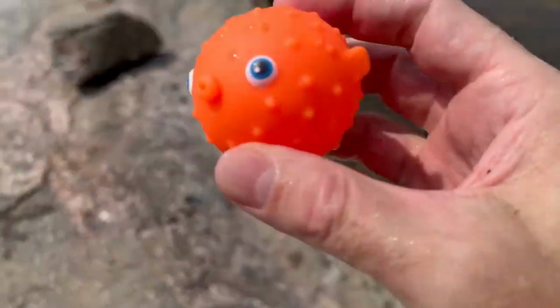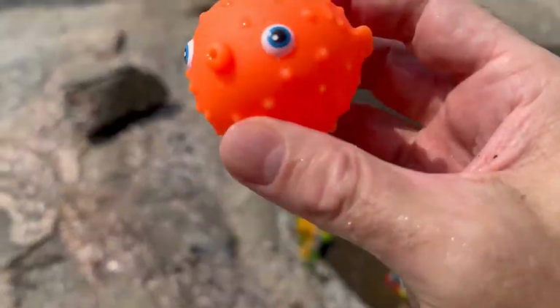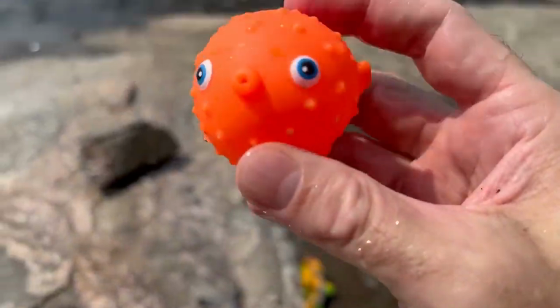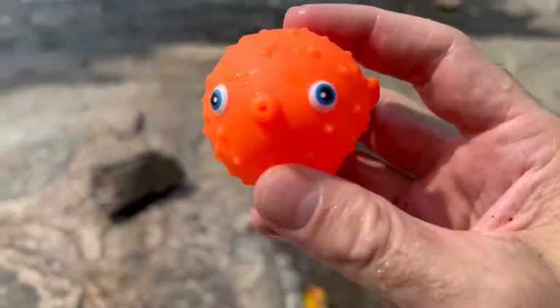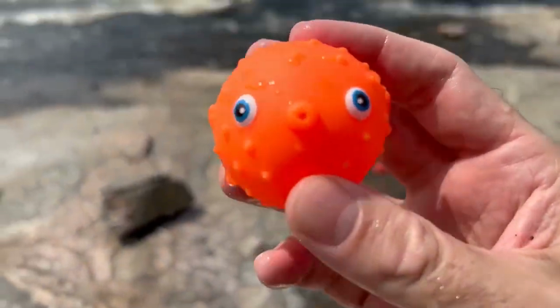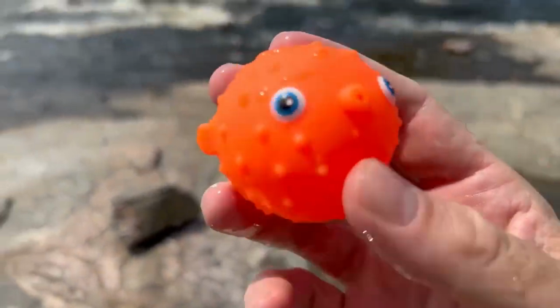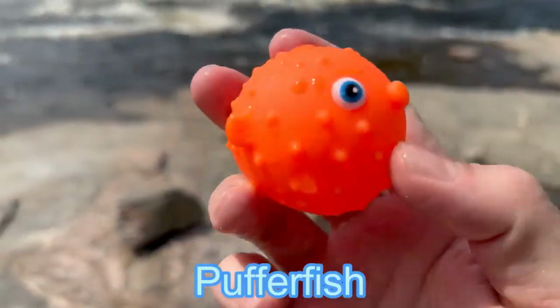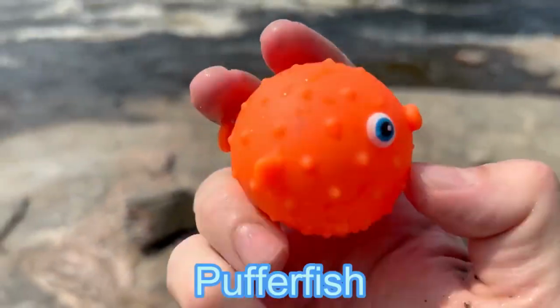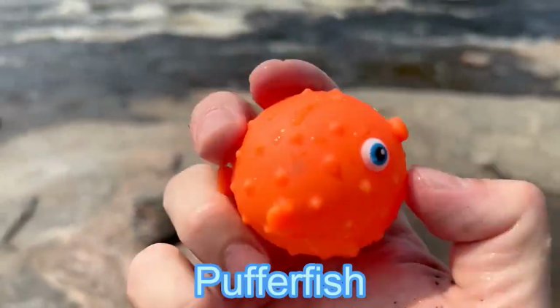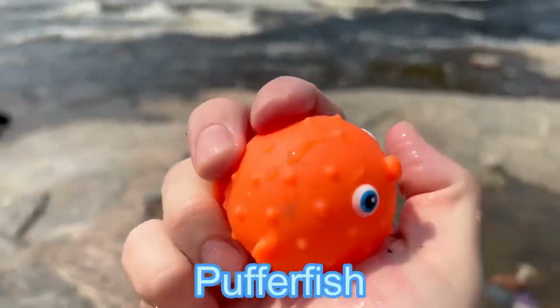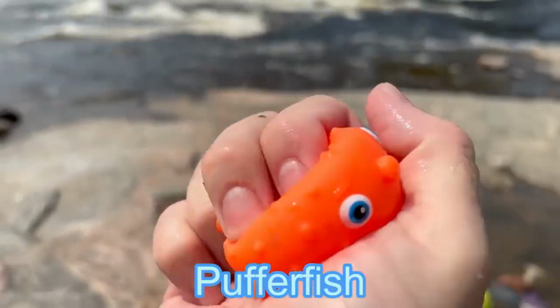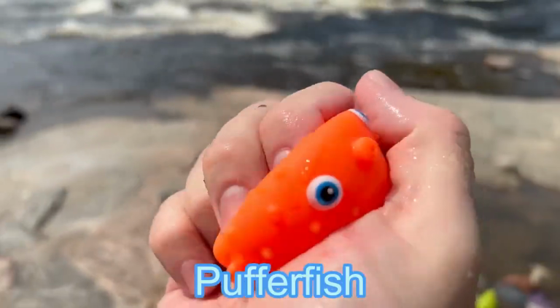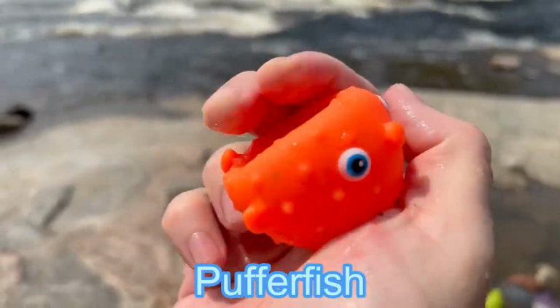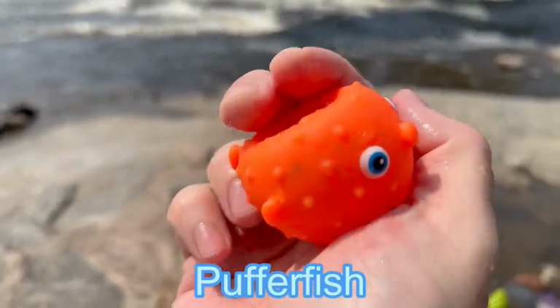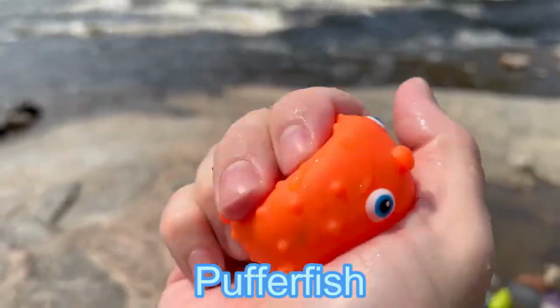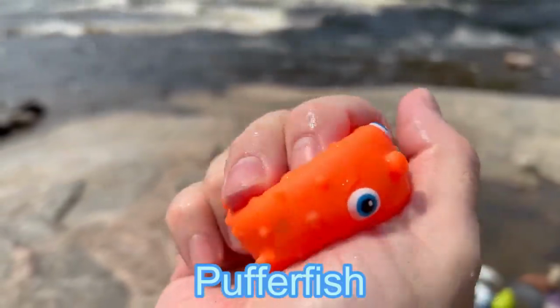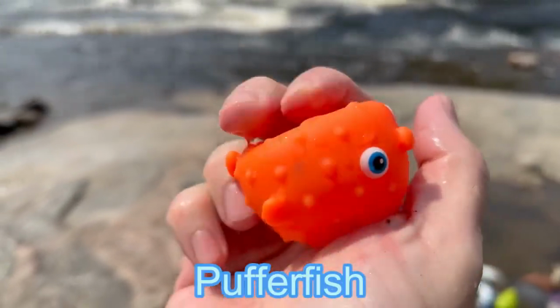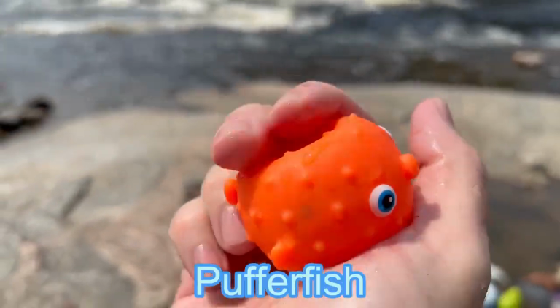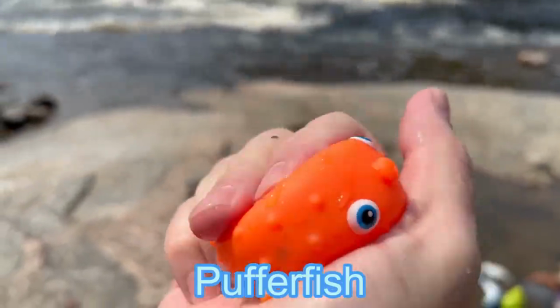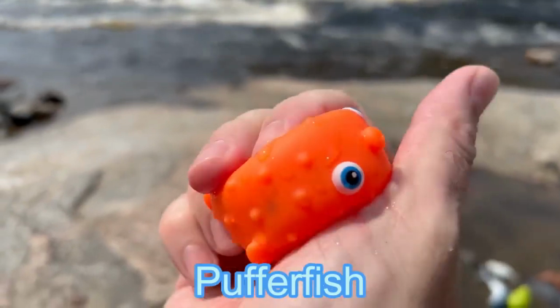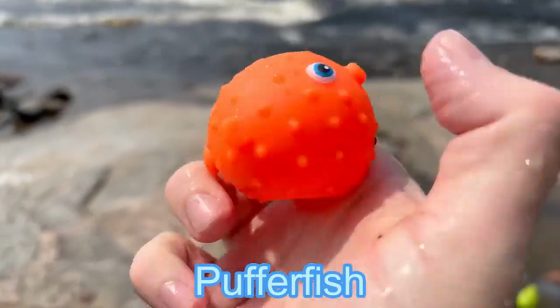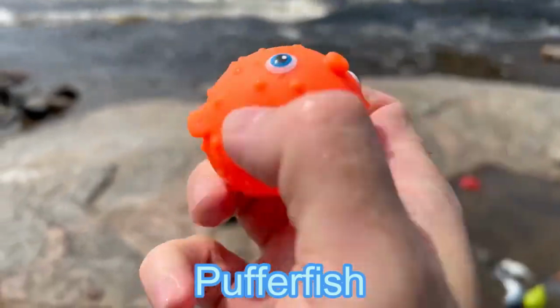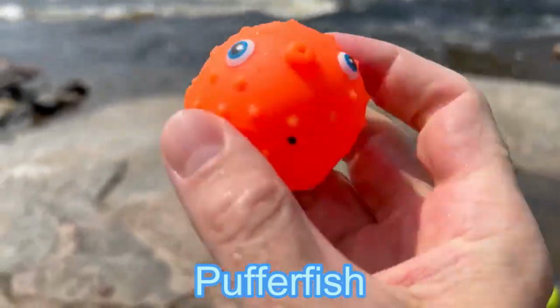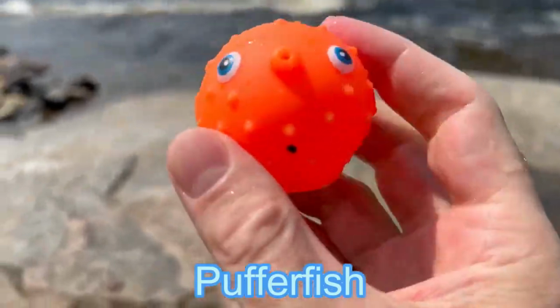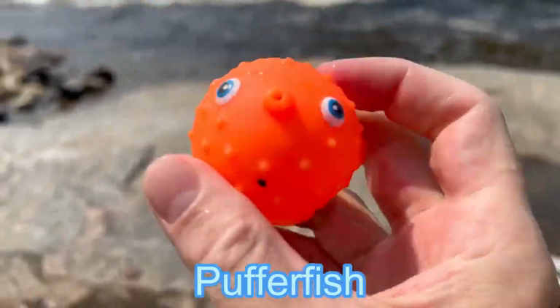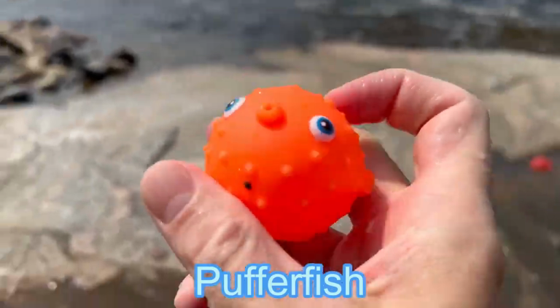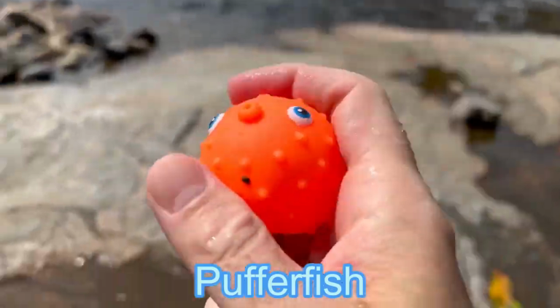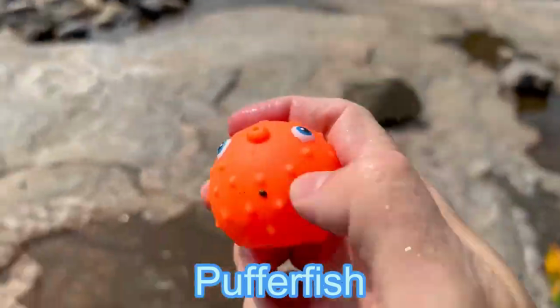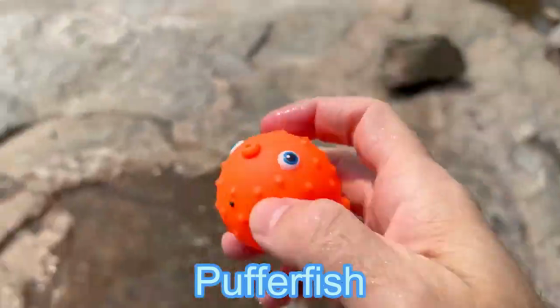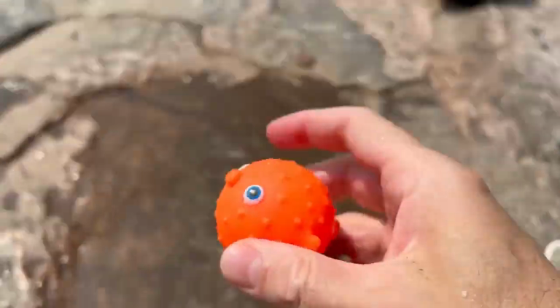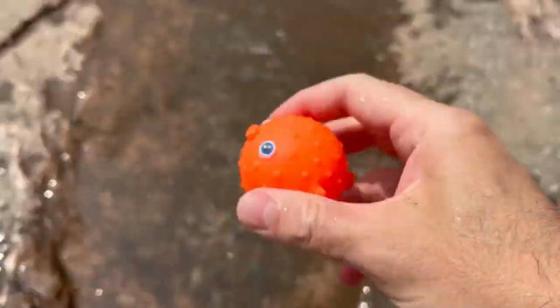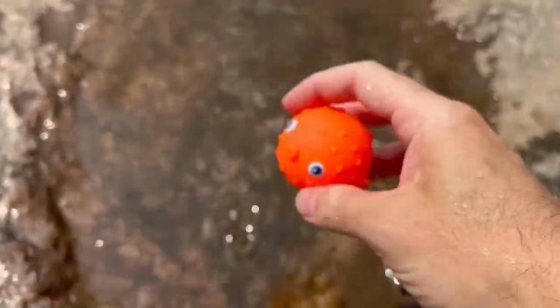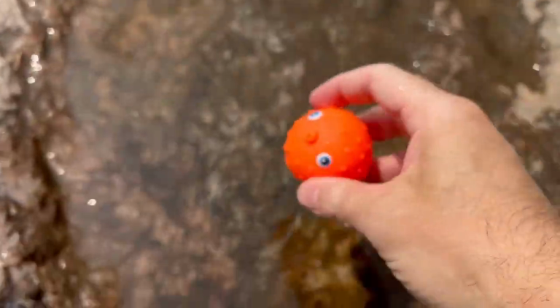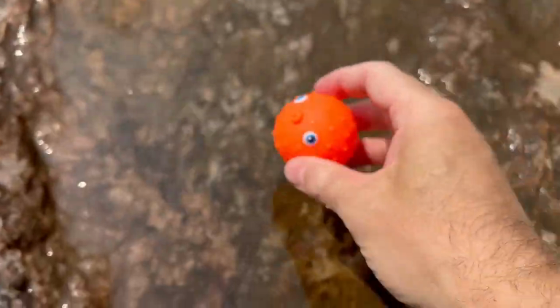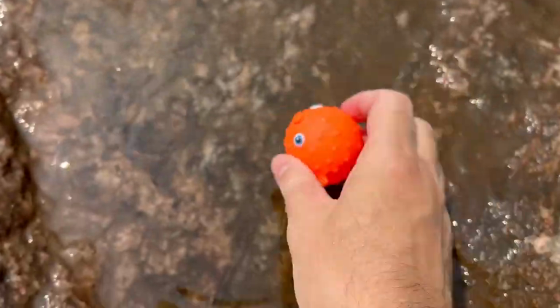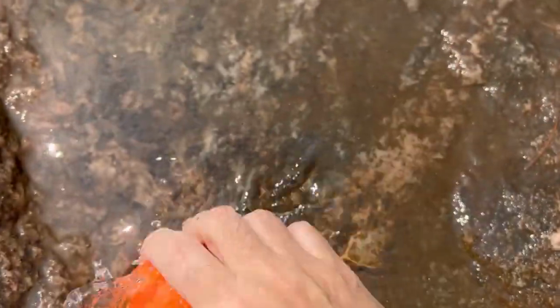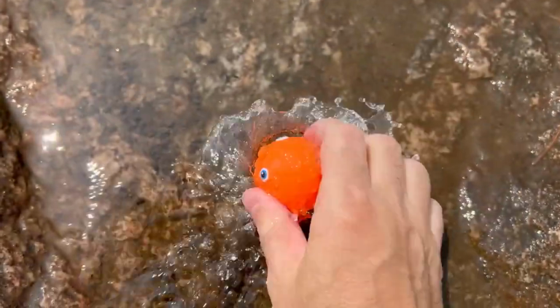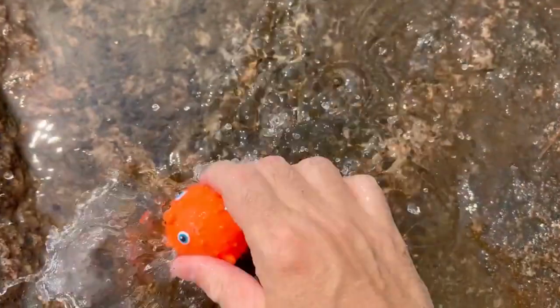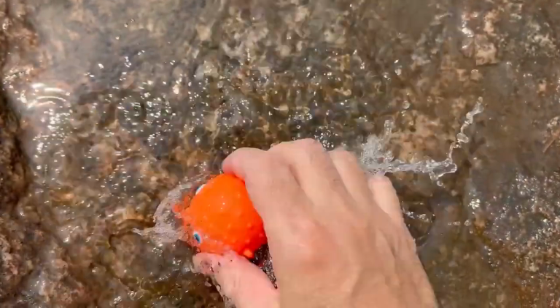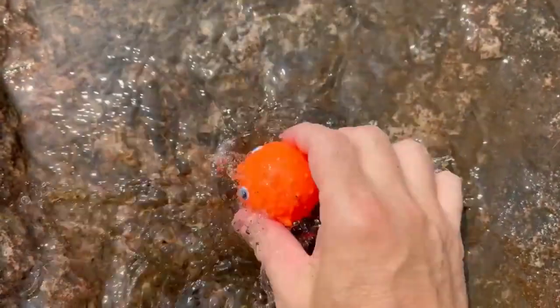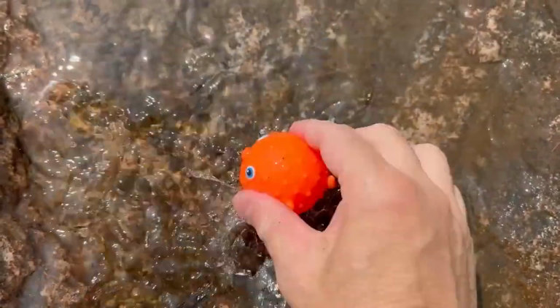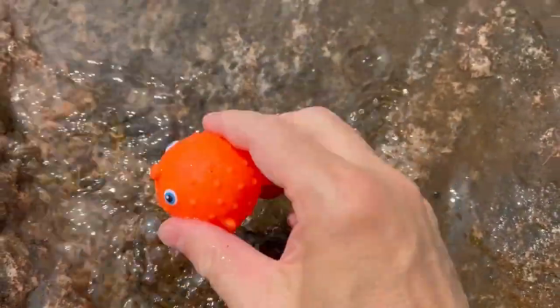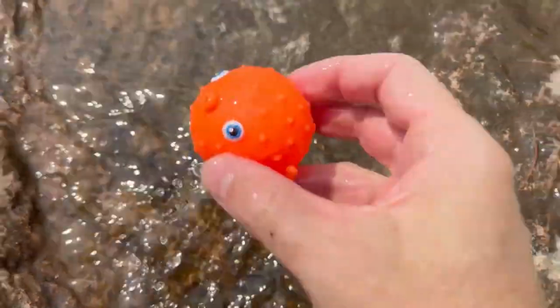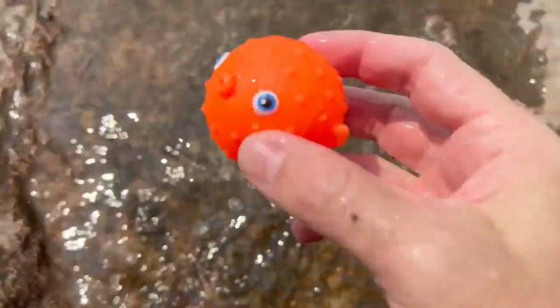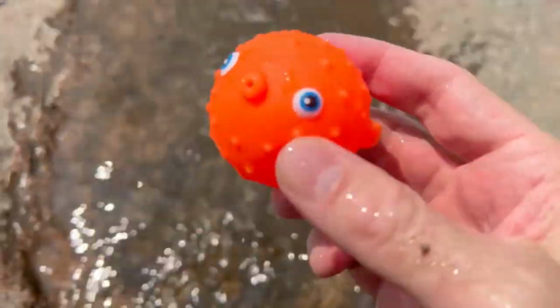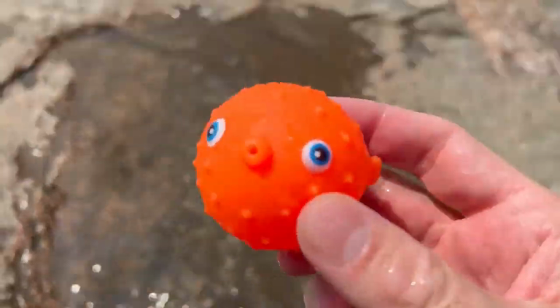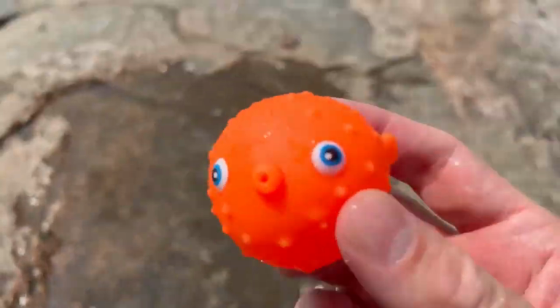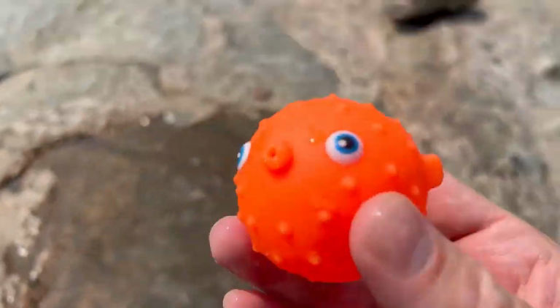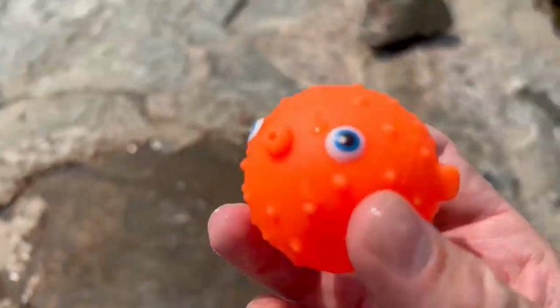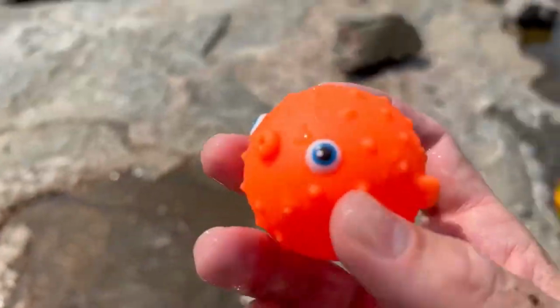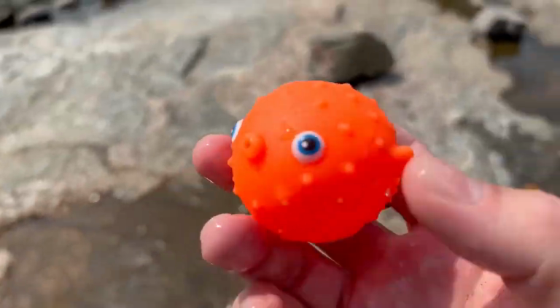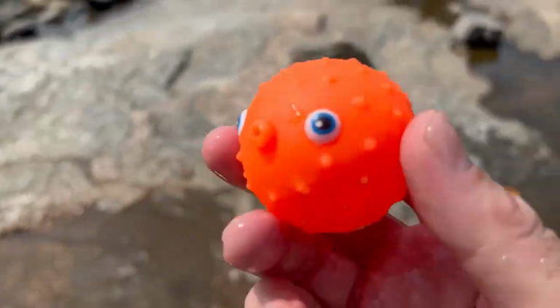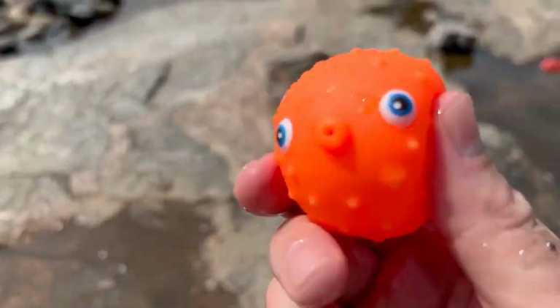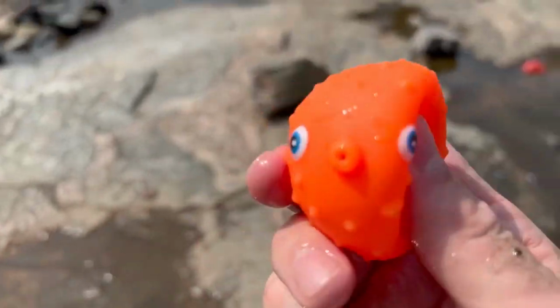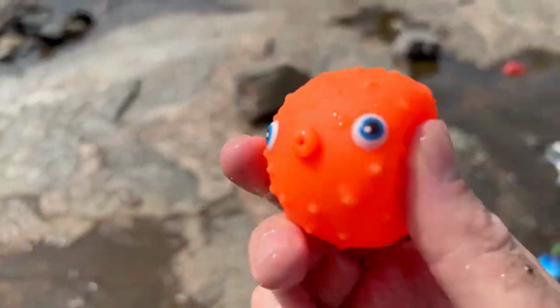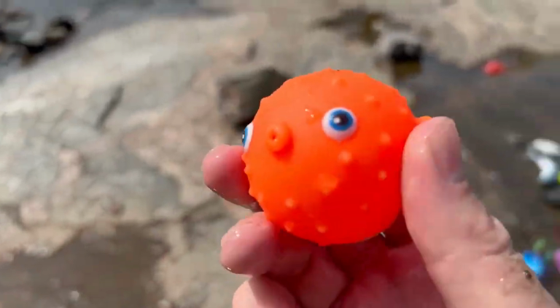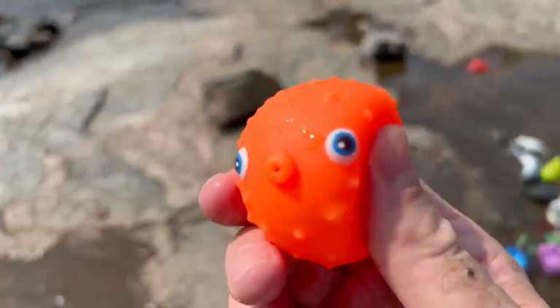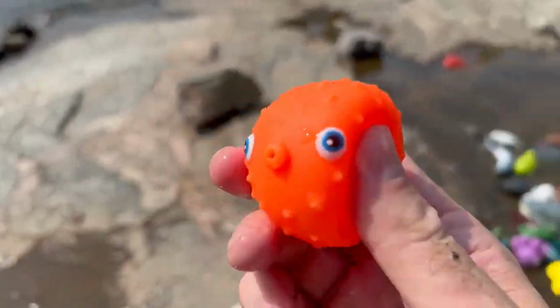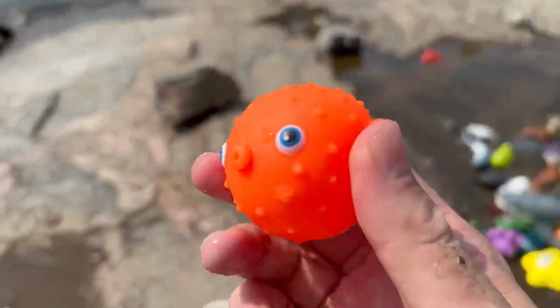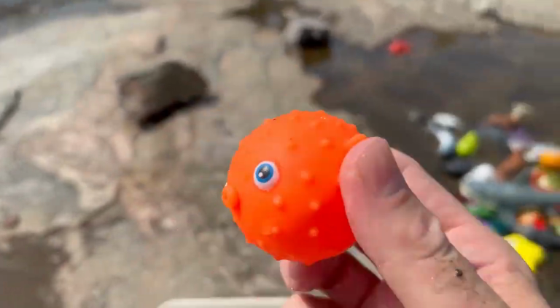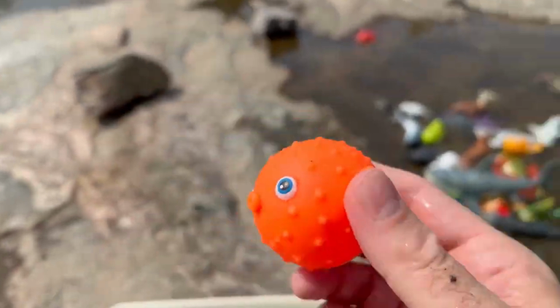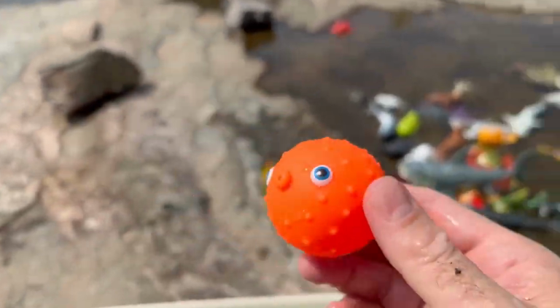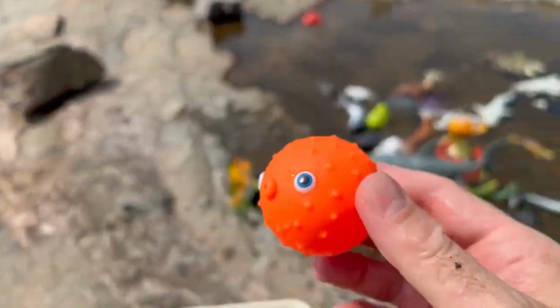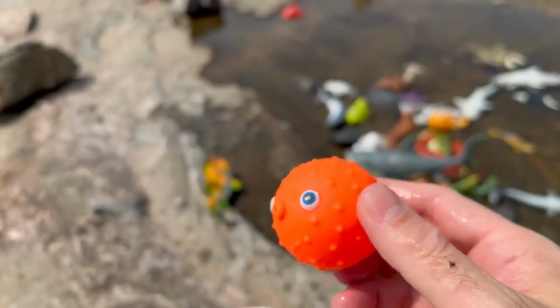Orange puffer fish. It's a squishy puffer fish.